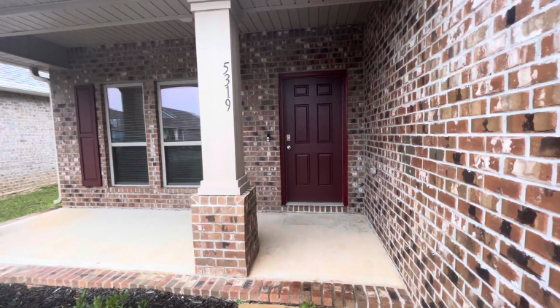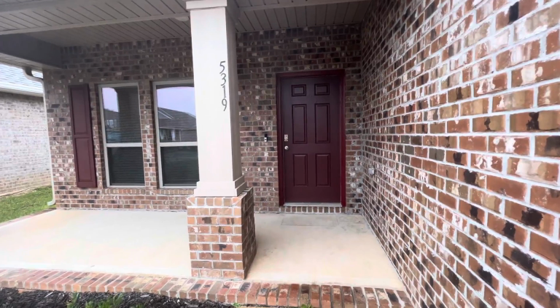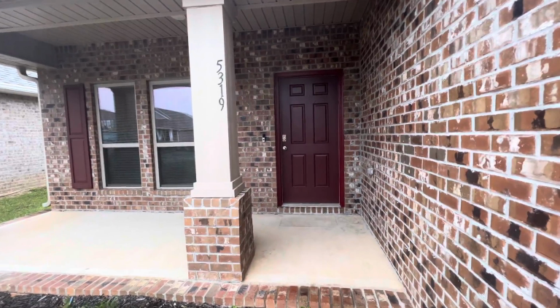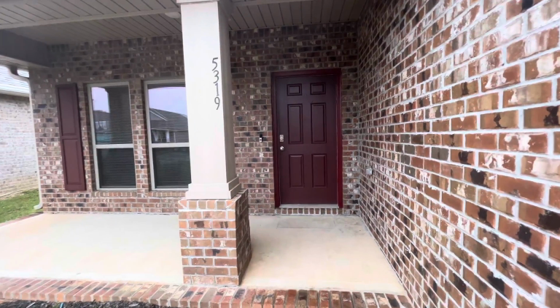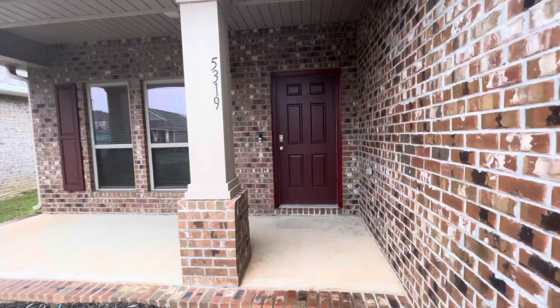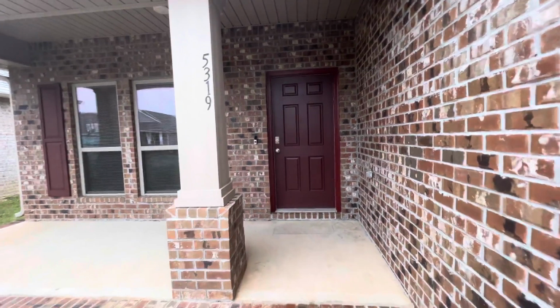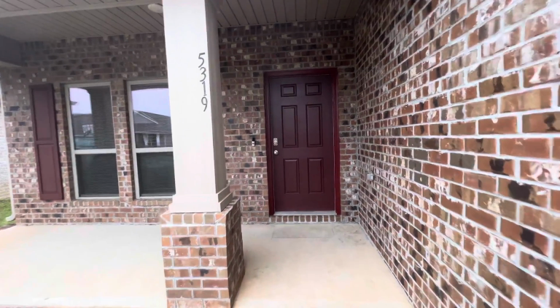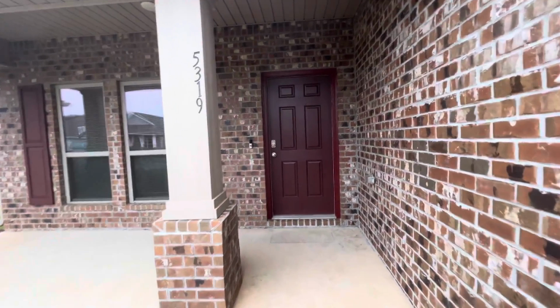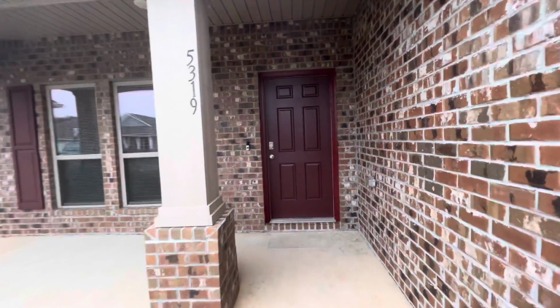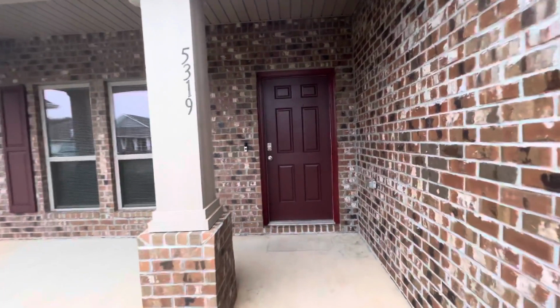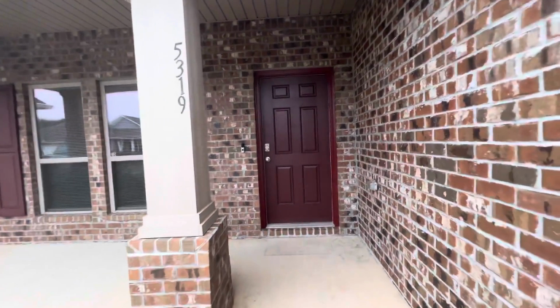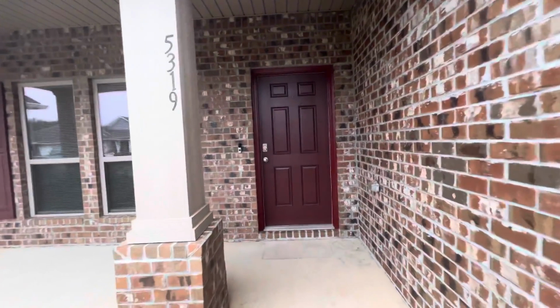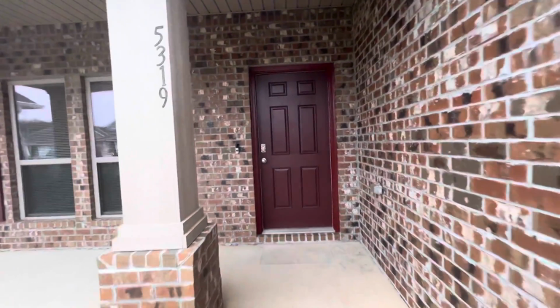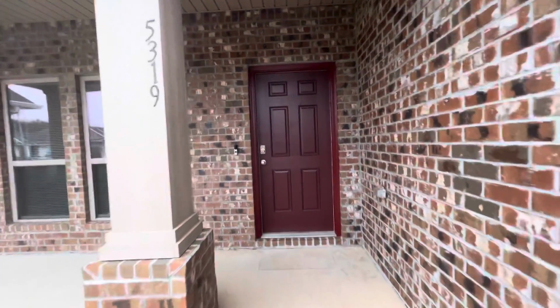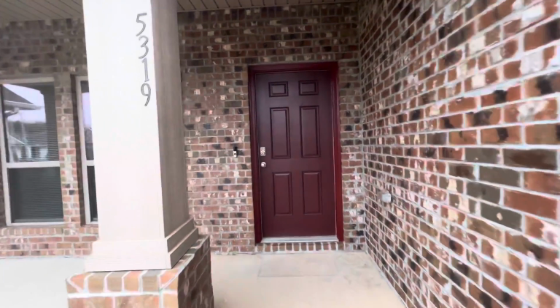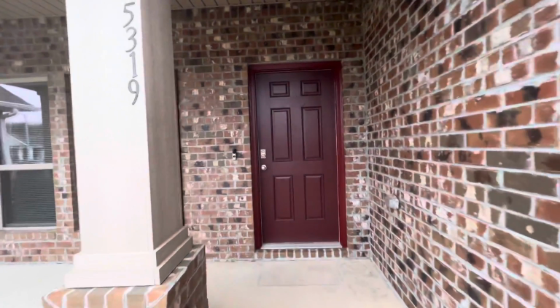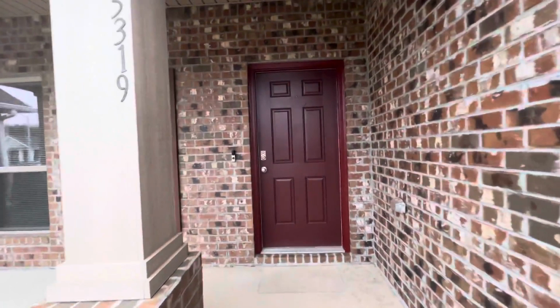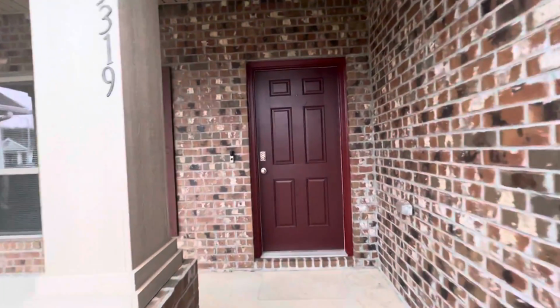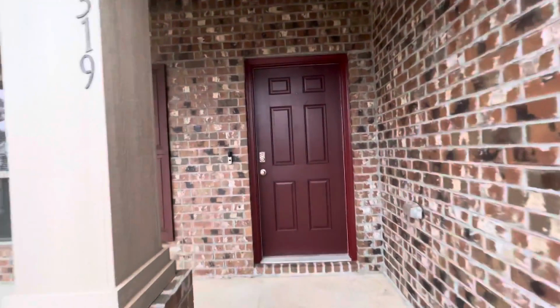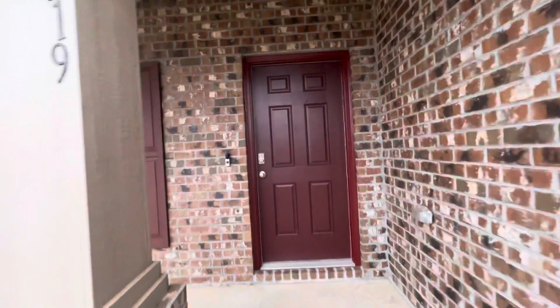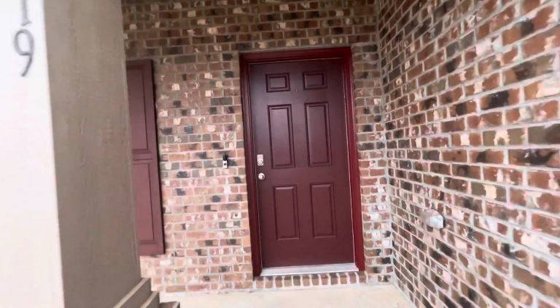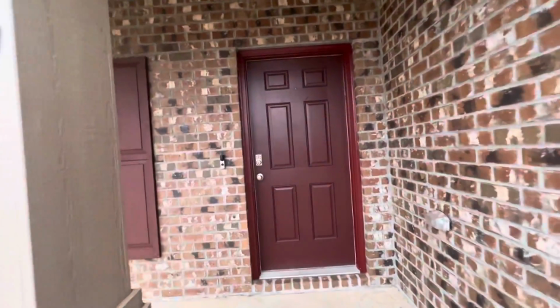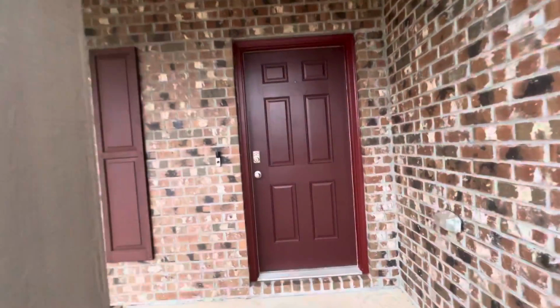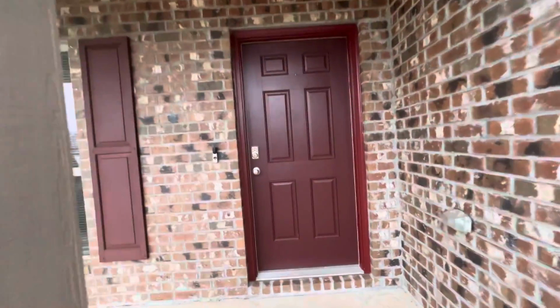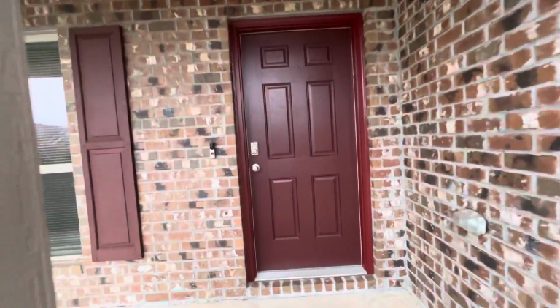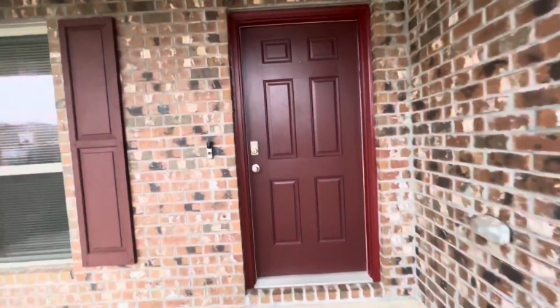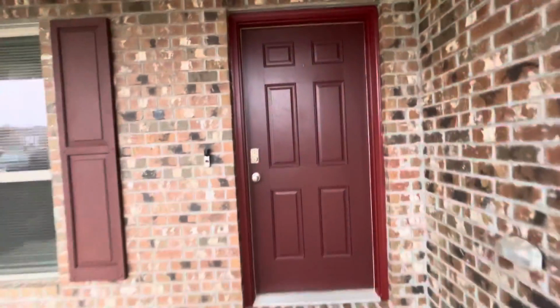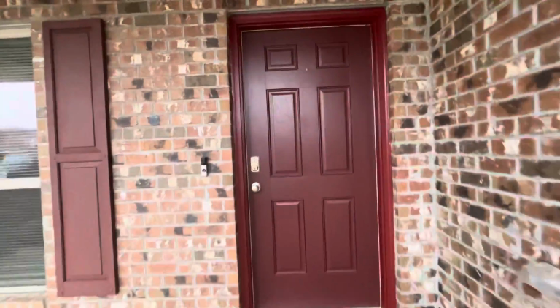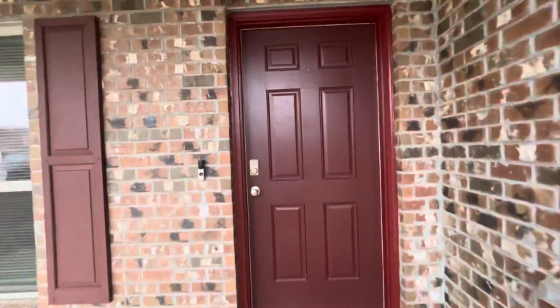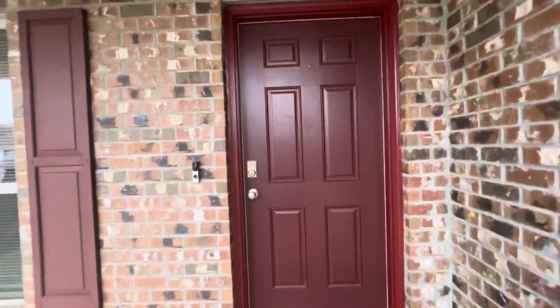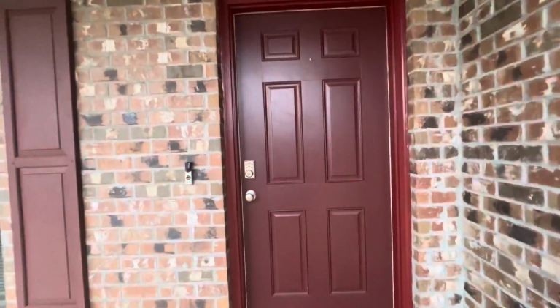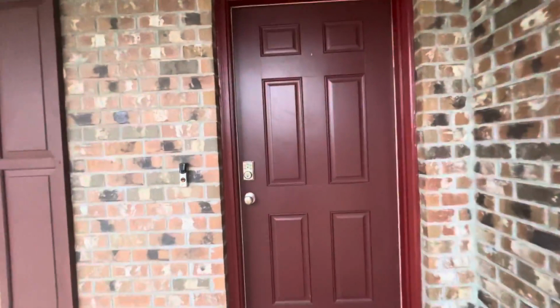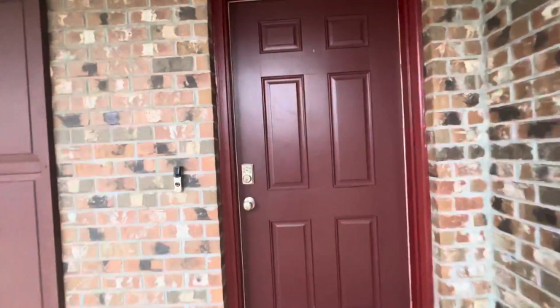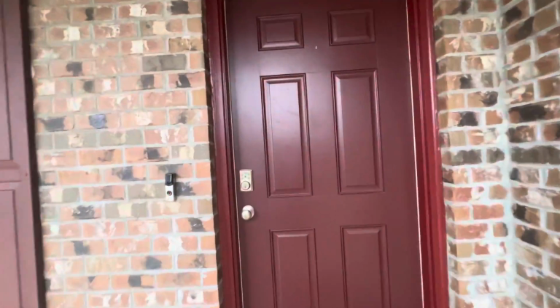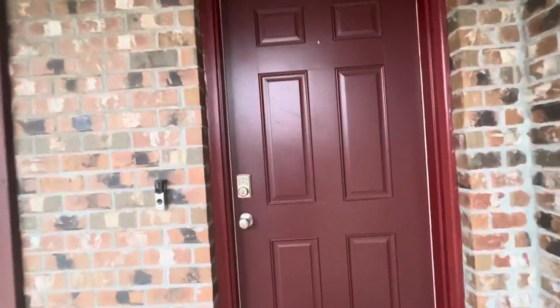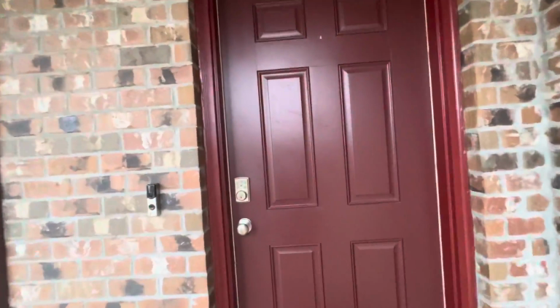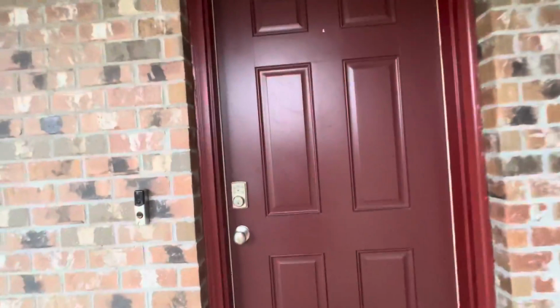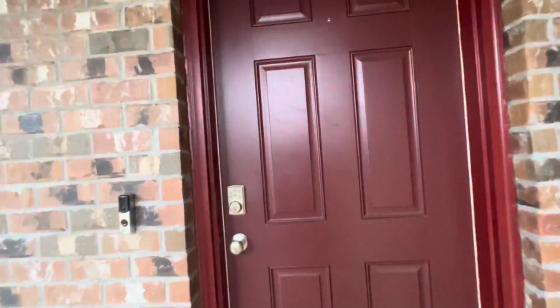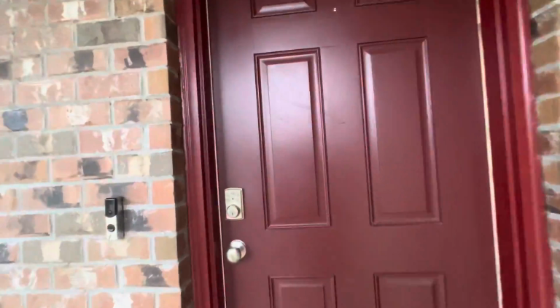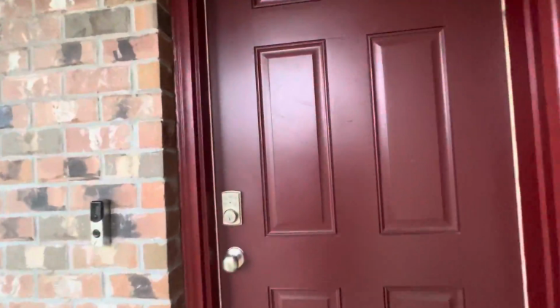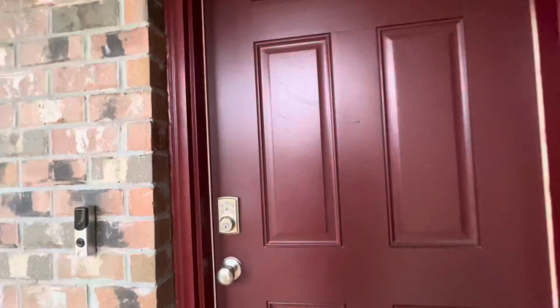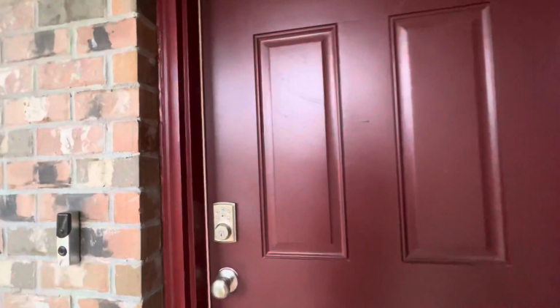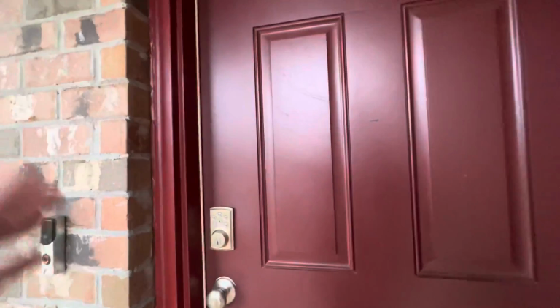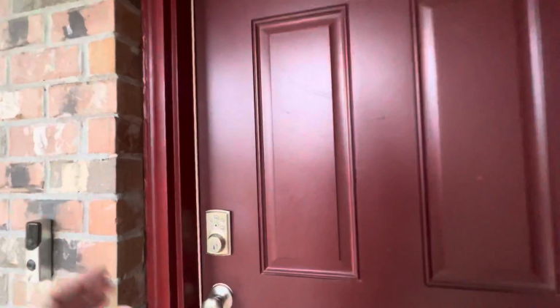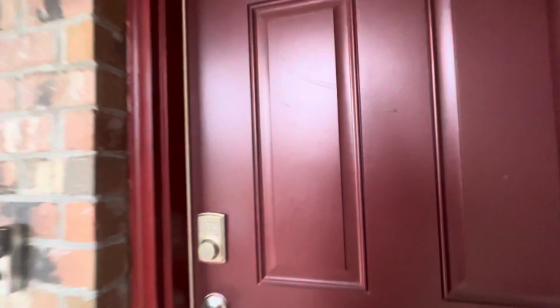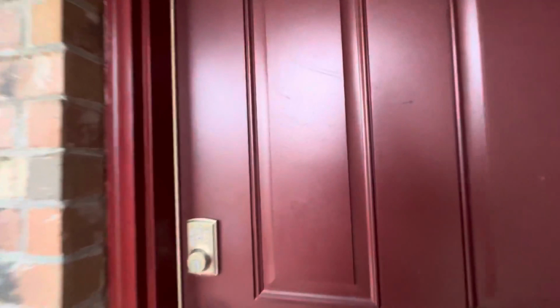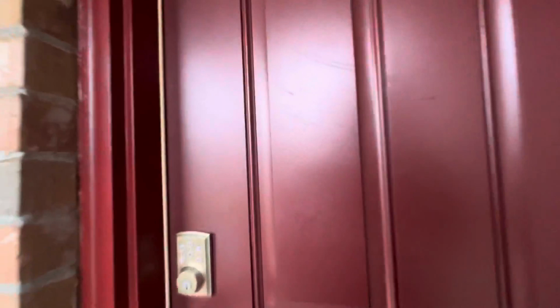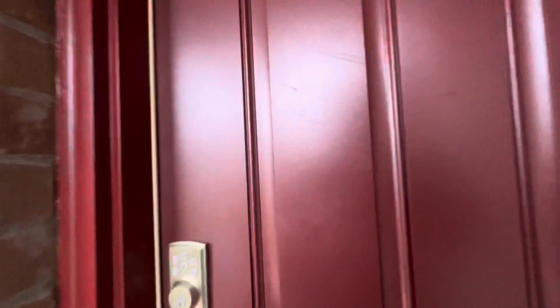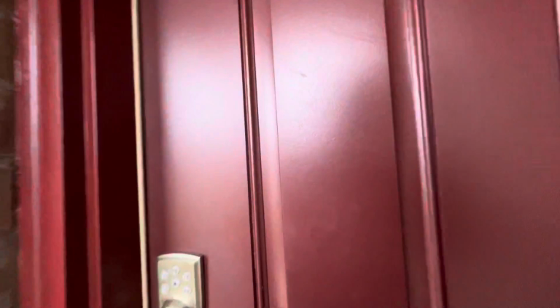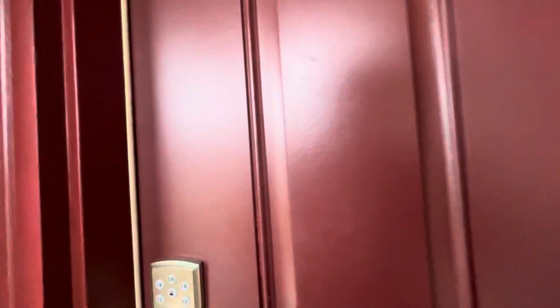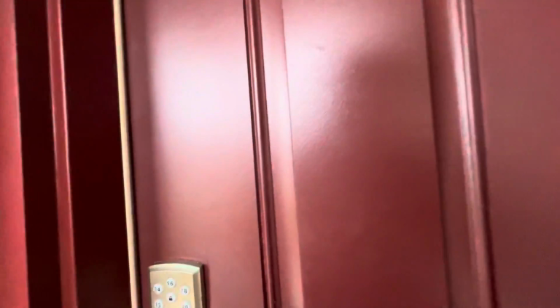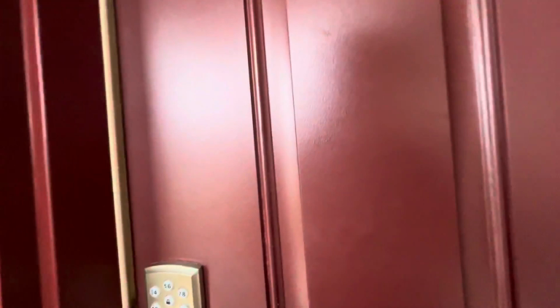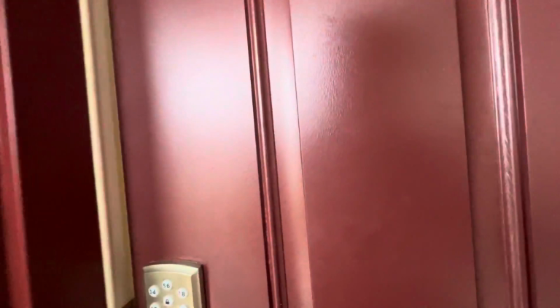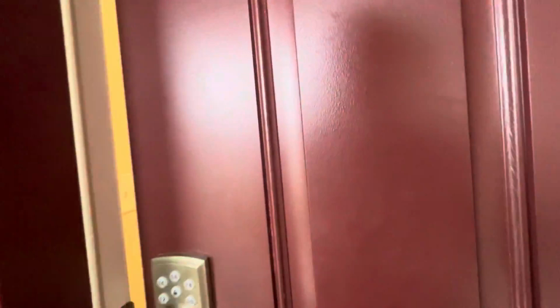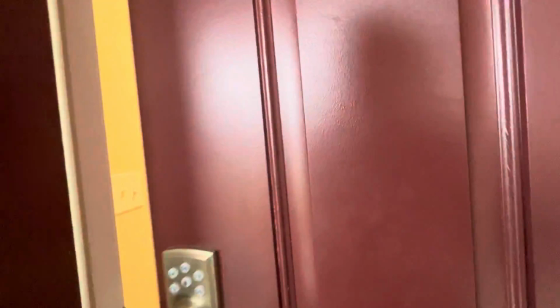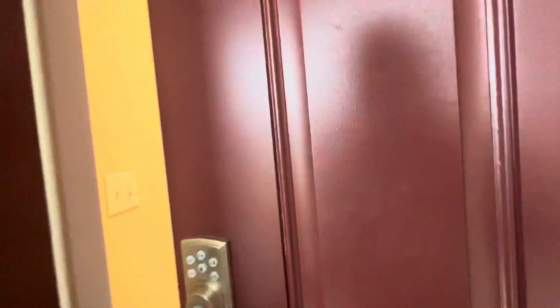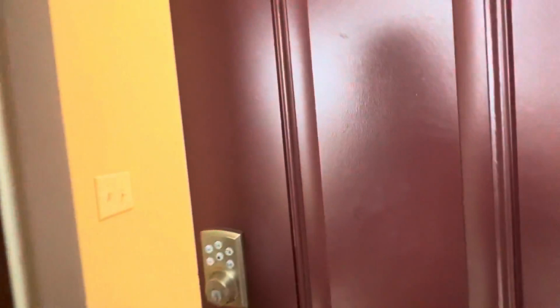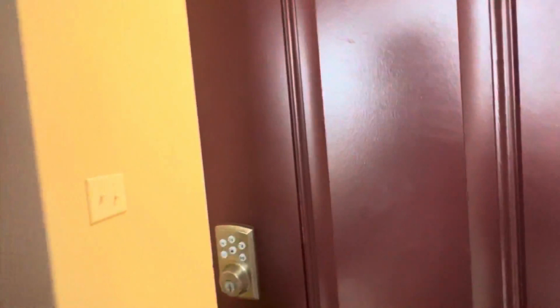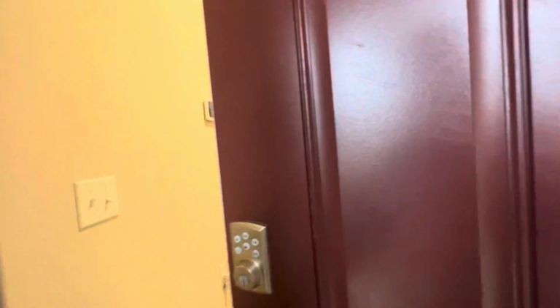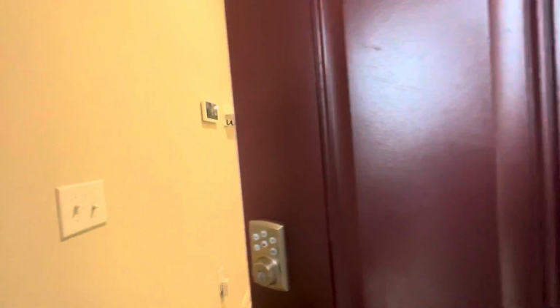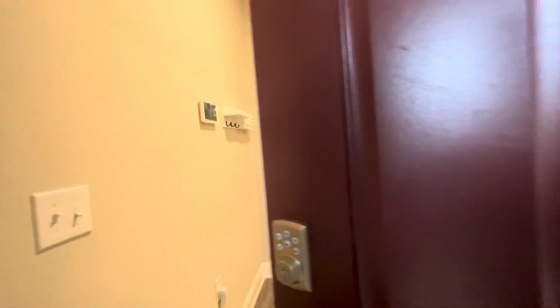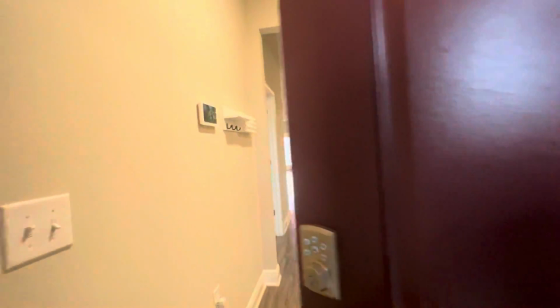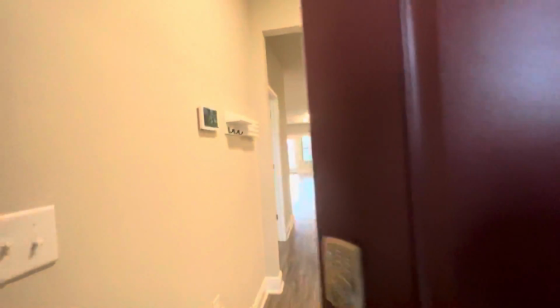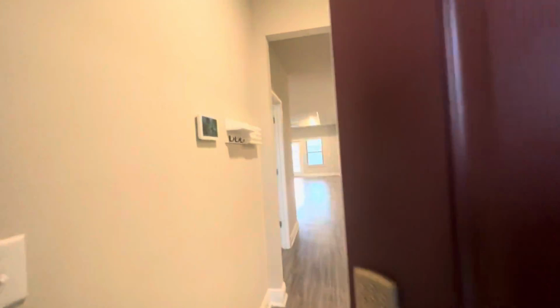We're at 5319 Red Shoulder Lane. This is in Pace, right off of Shimakla Highway.